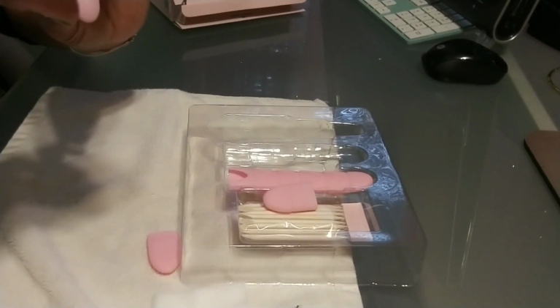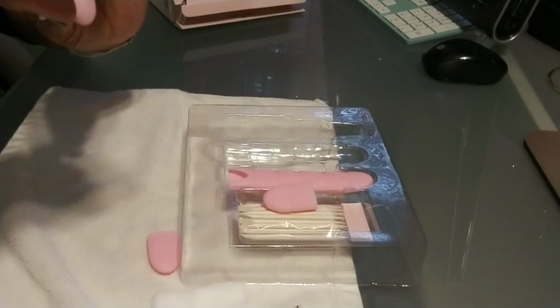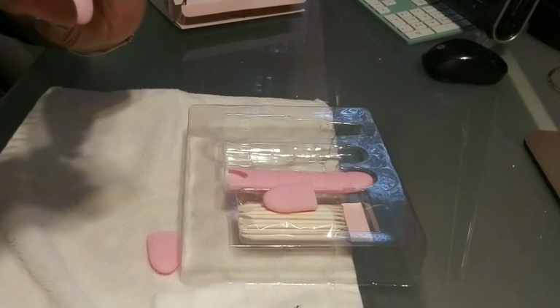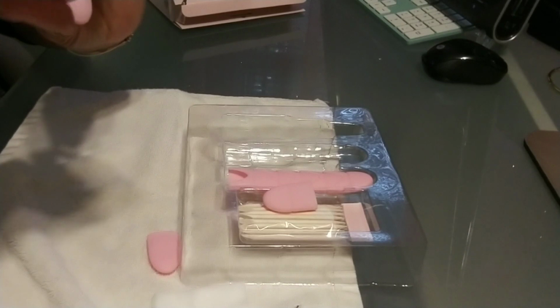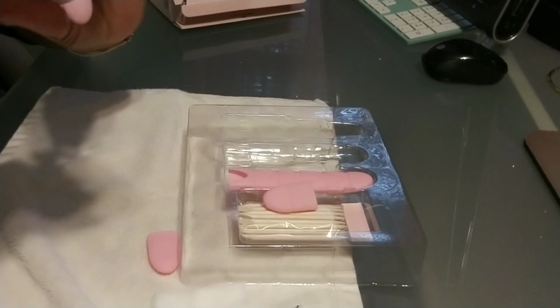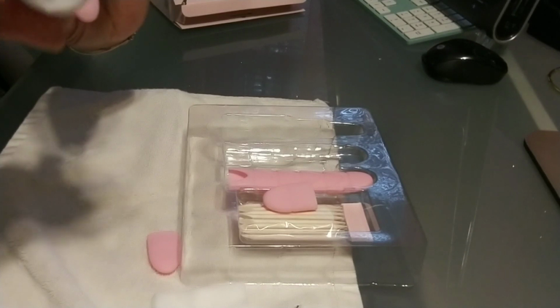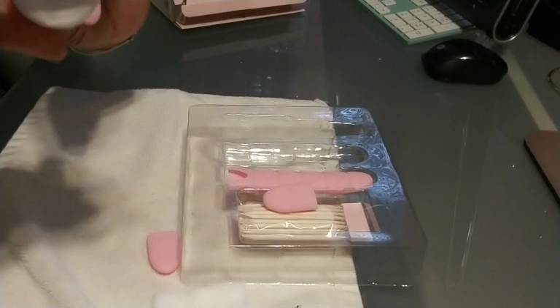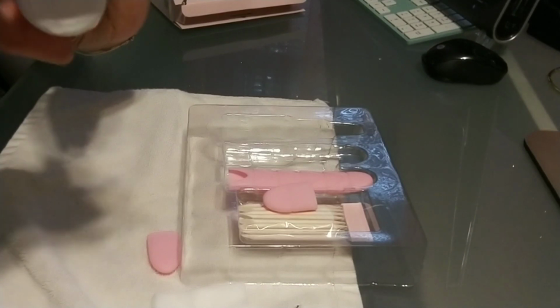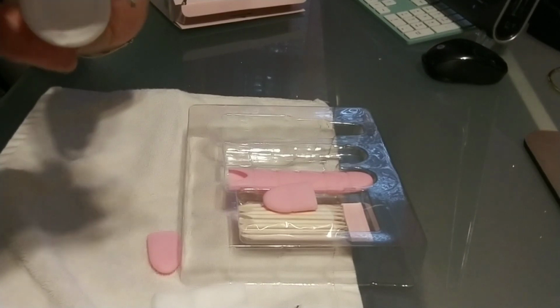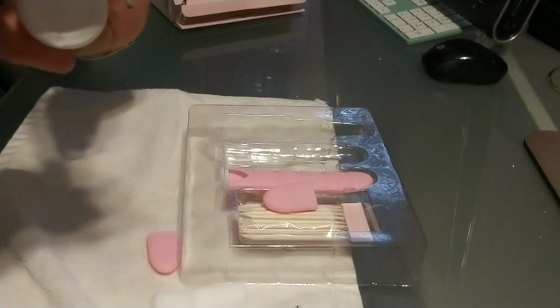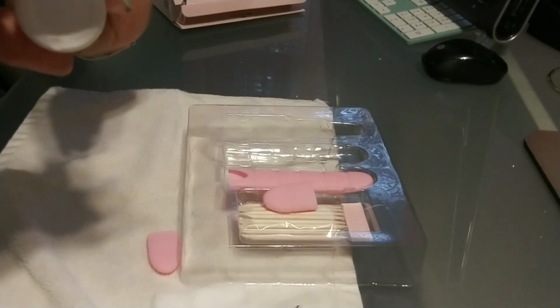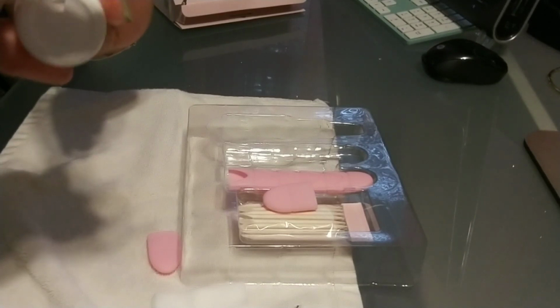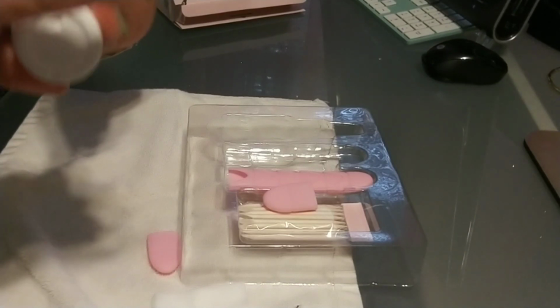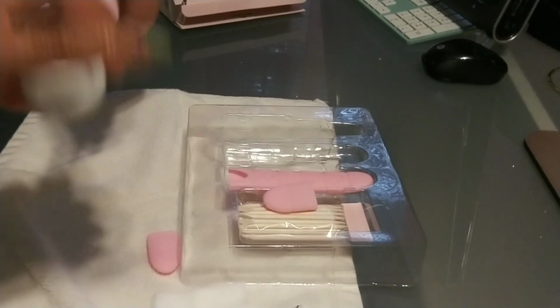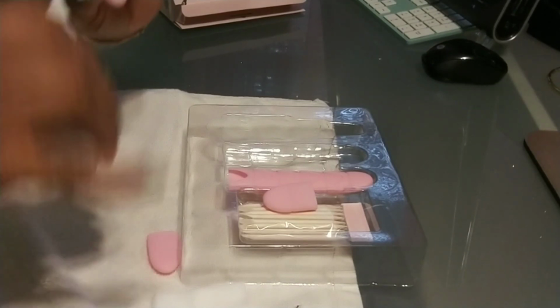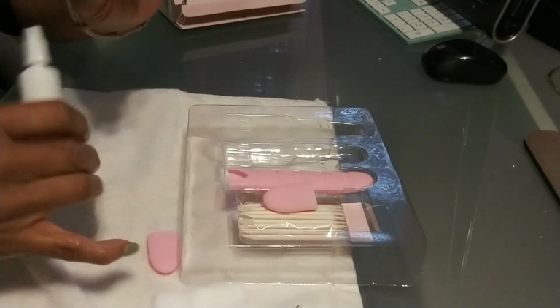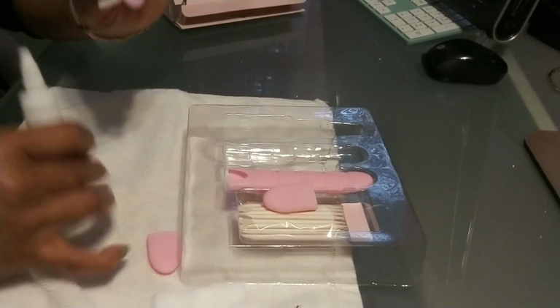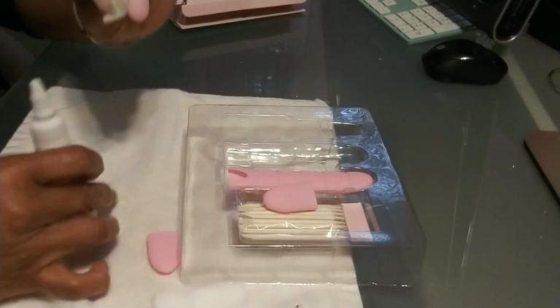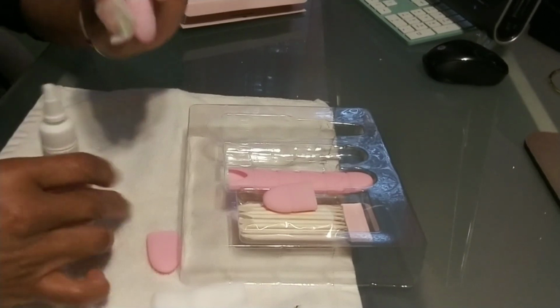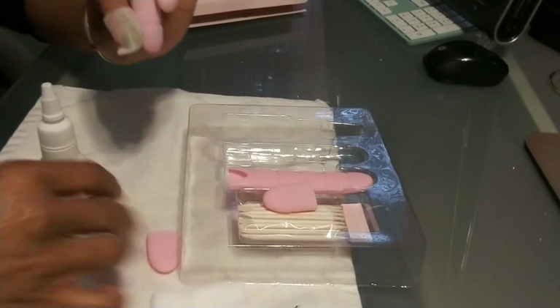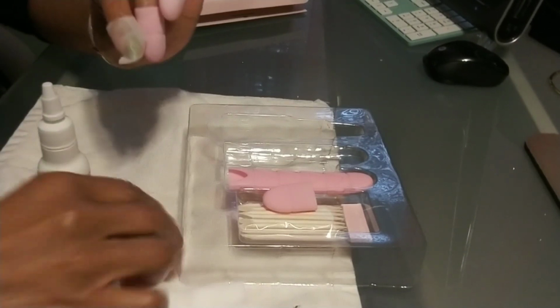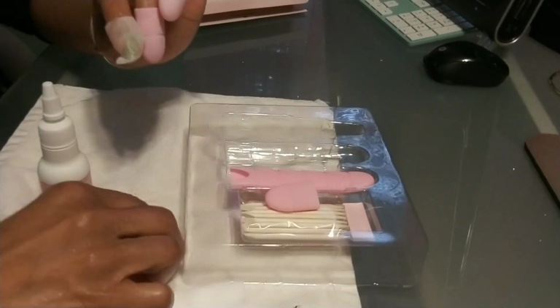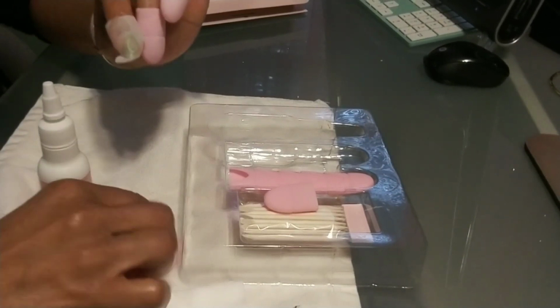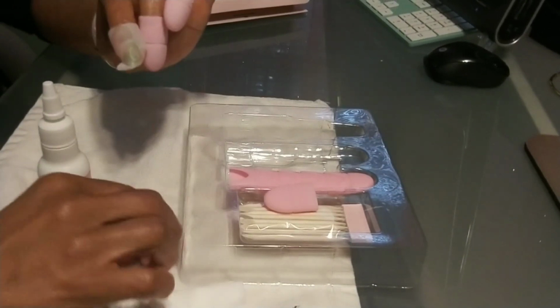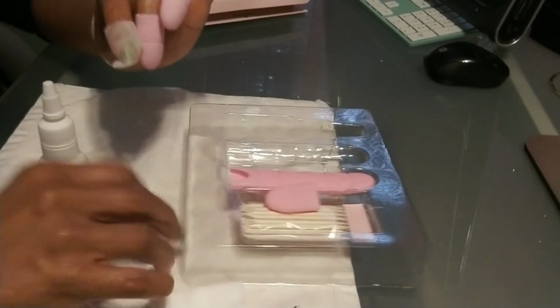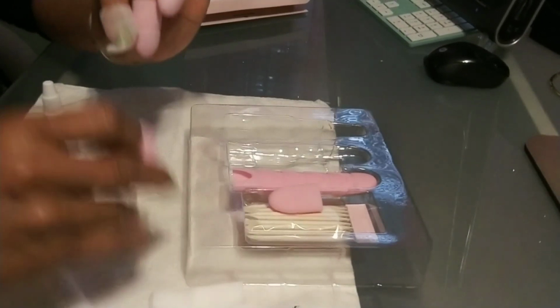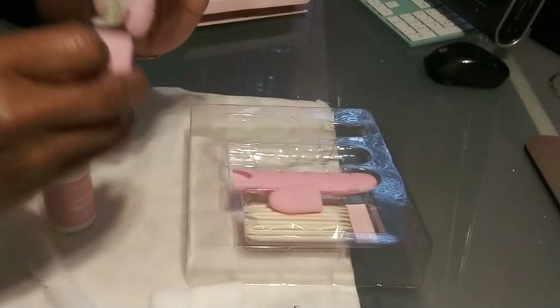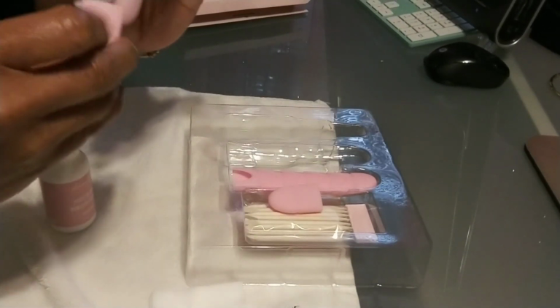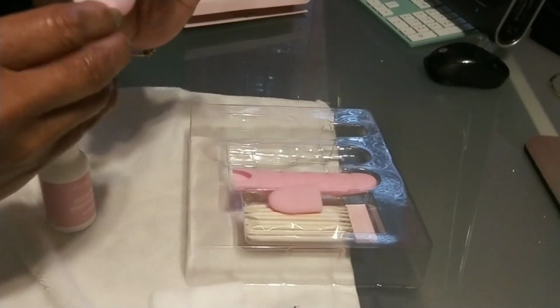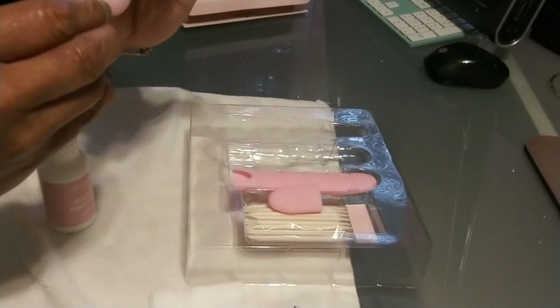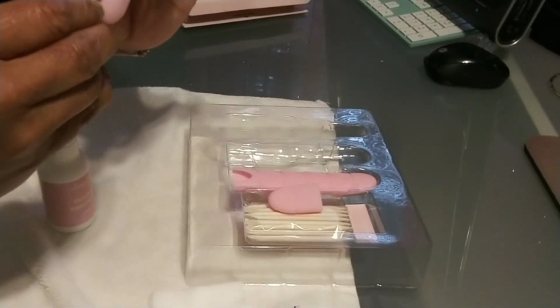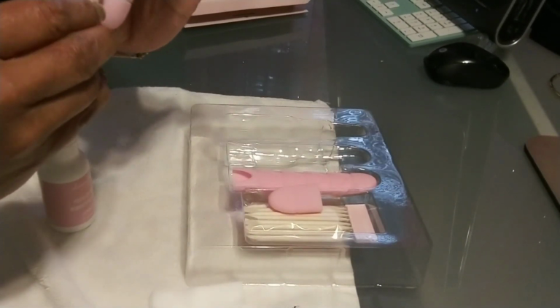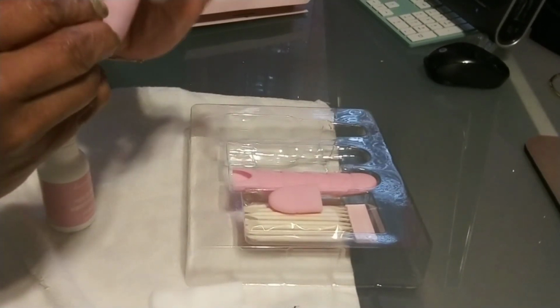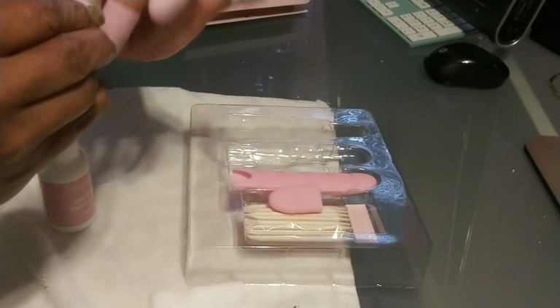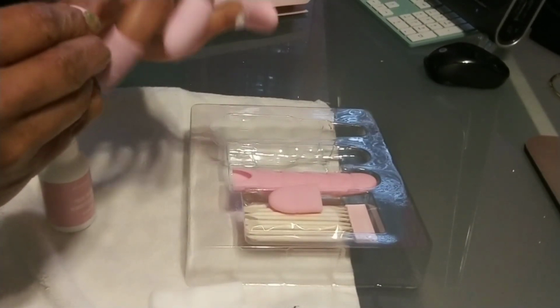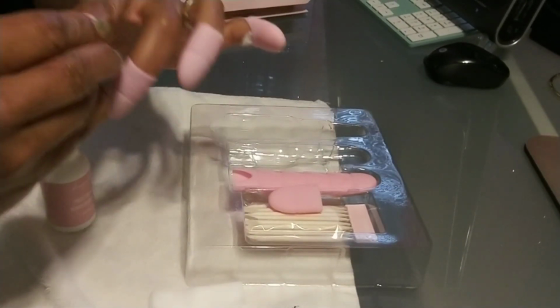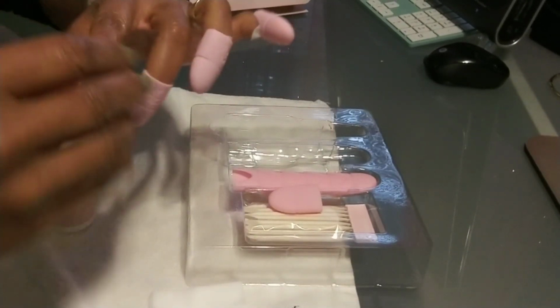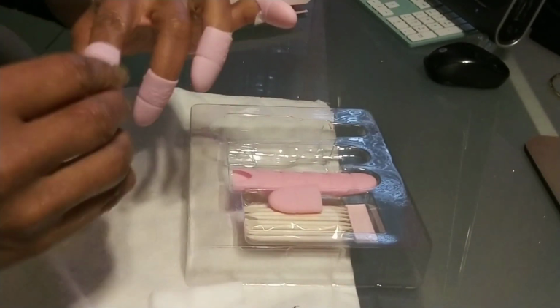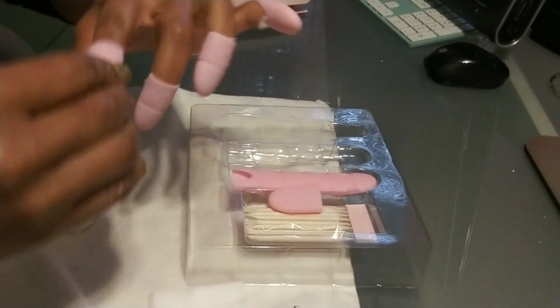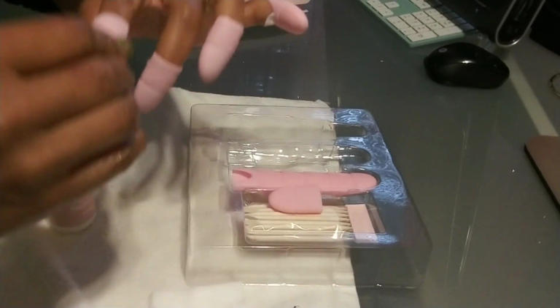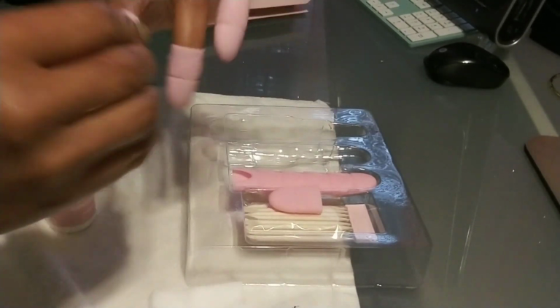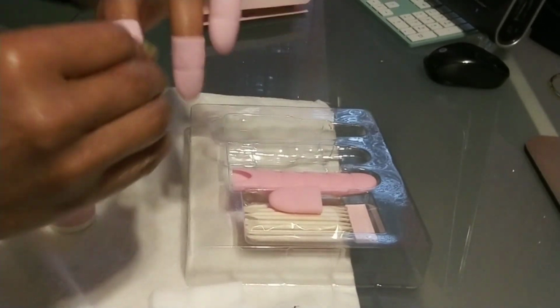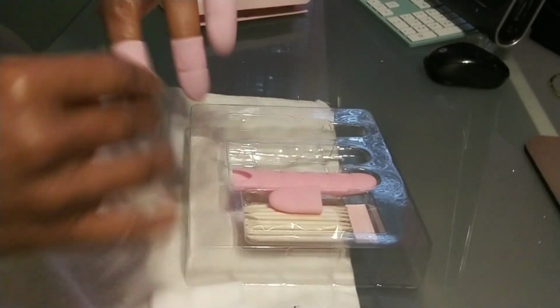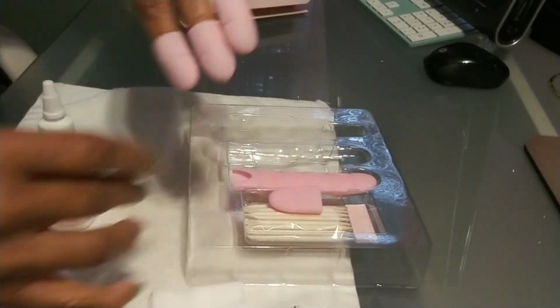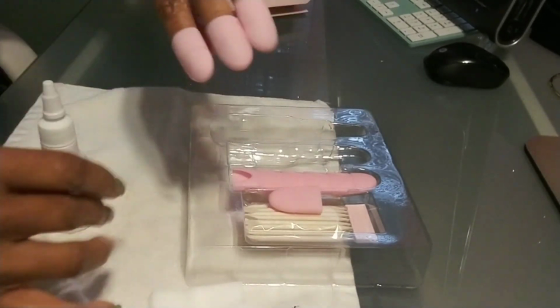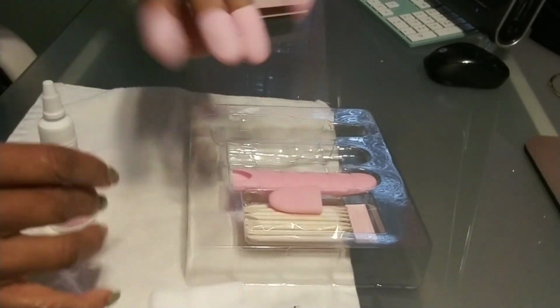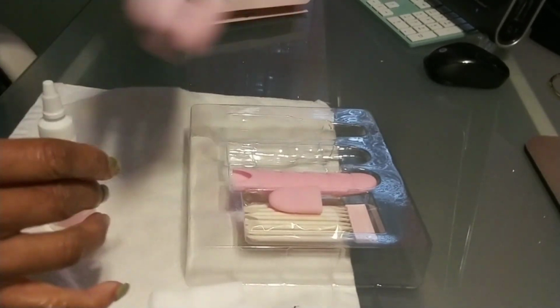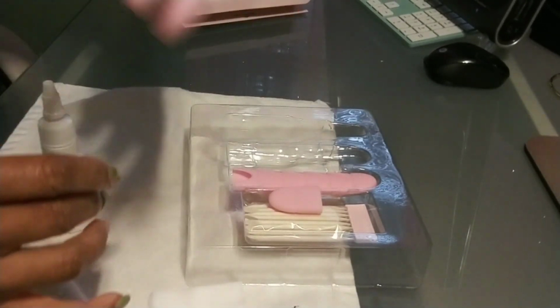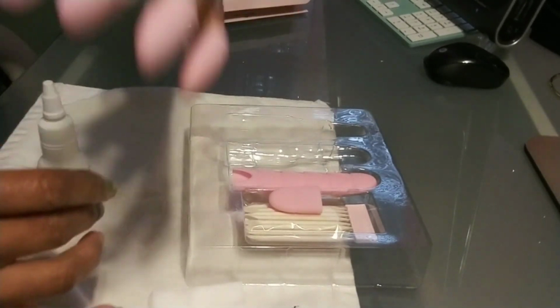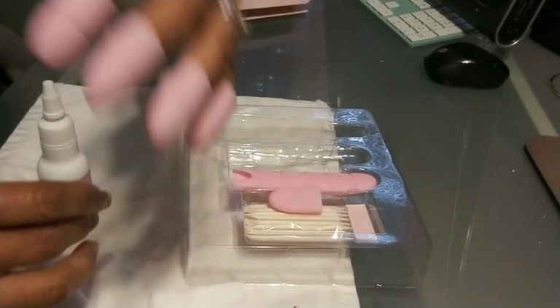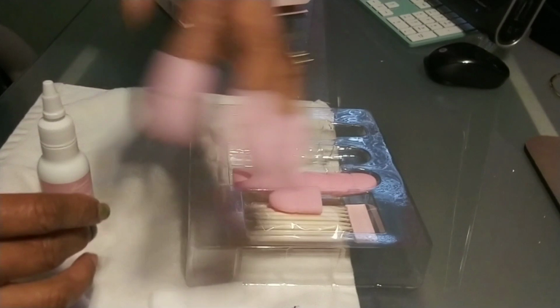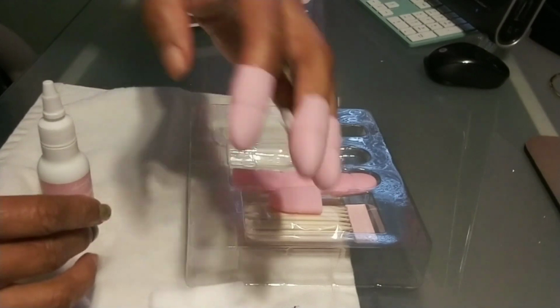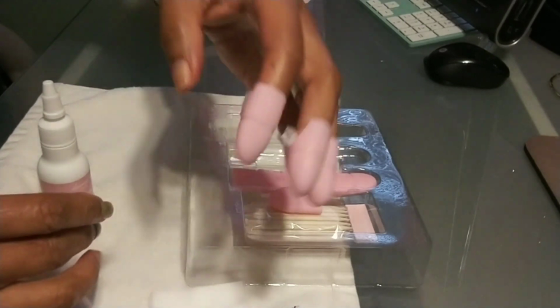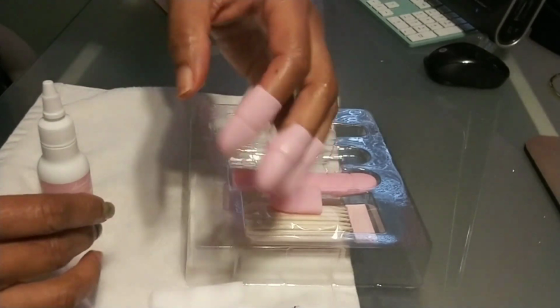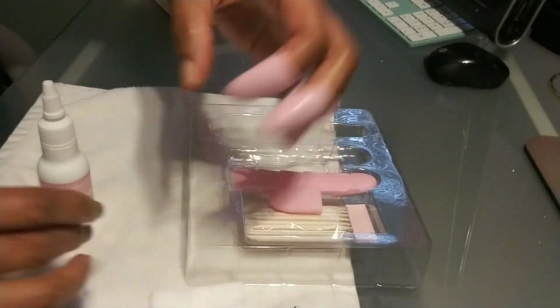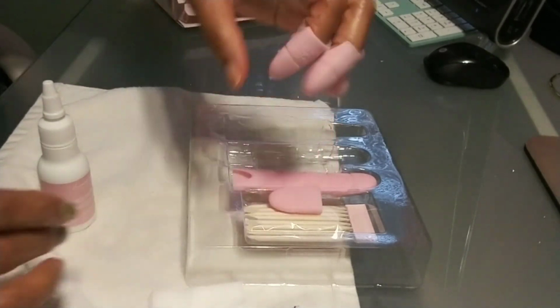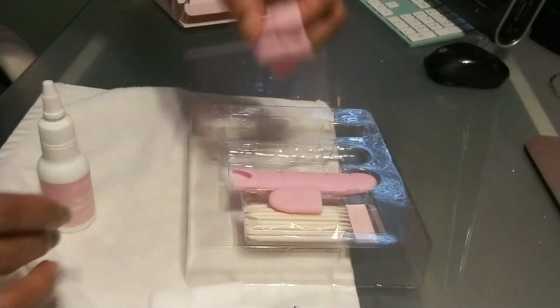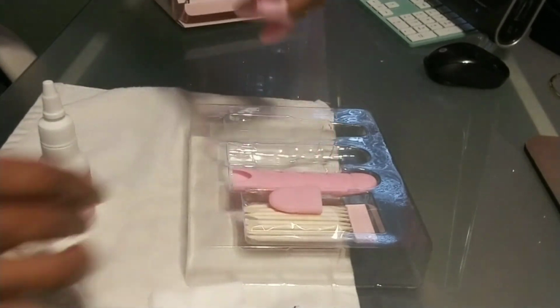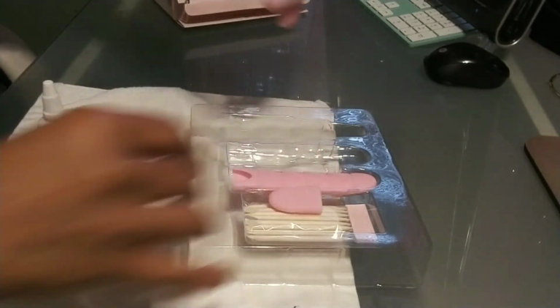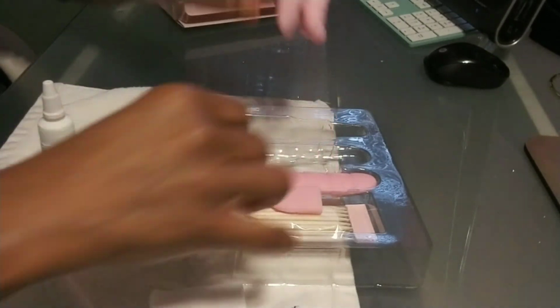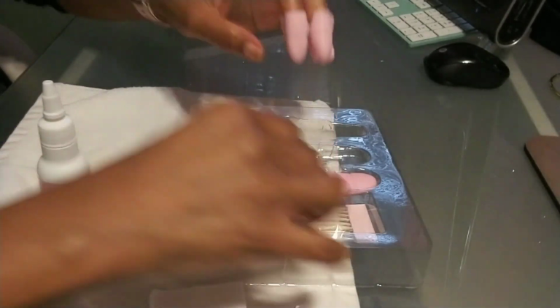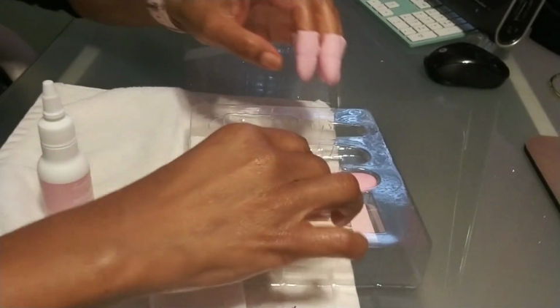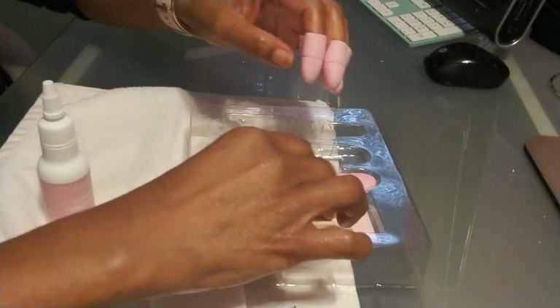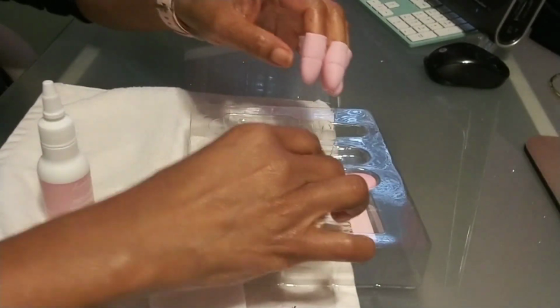Alright, I've got four done — I'm going to finish this hand and then go off camera to do the rest, and I'll come back after the 20 minutes is up.